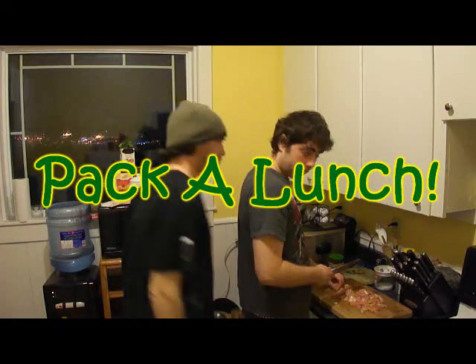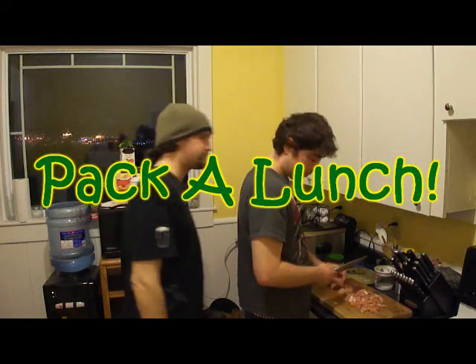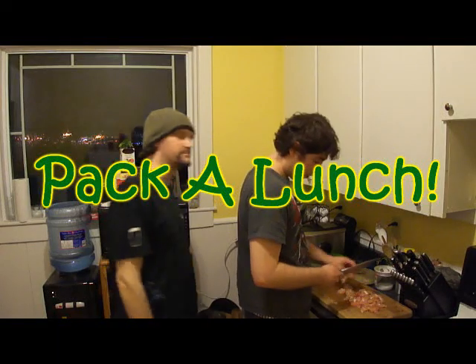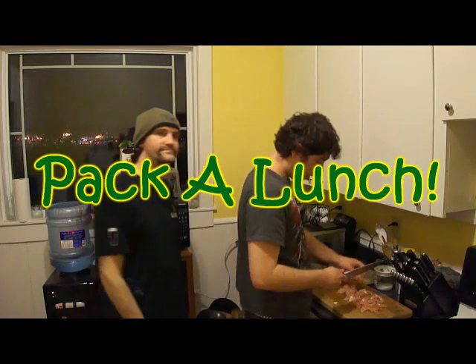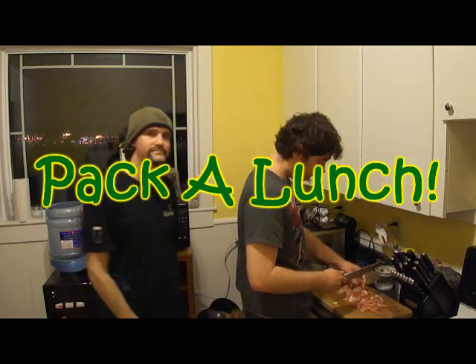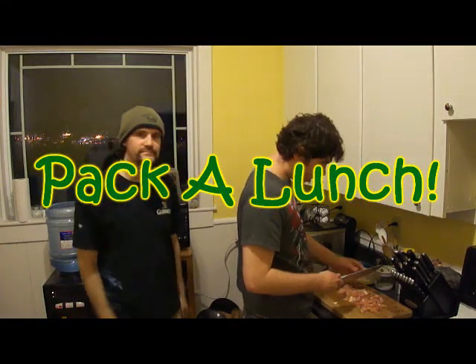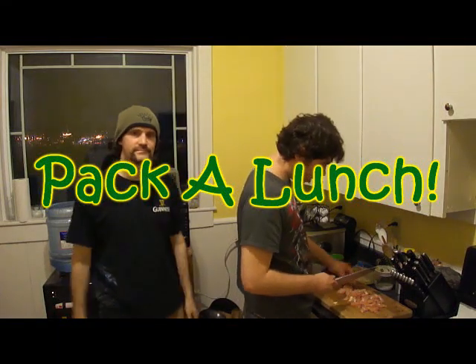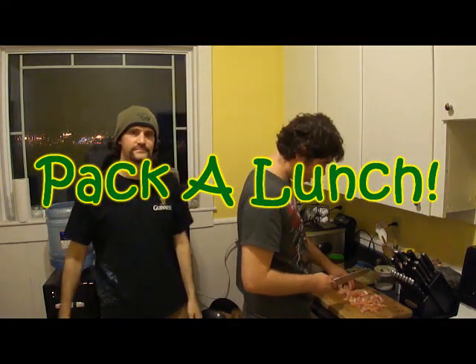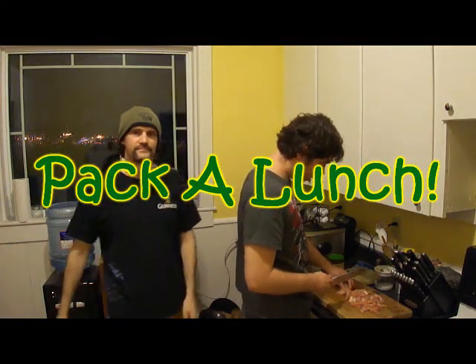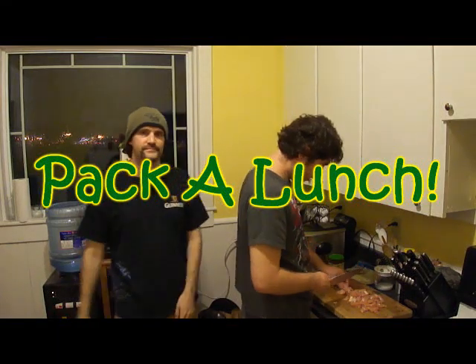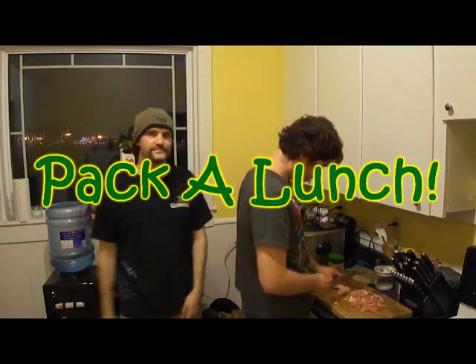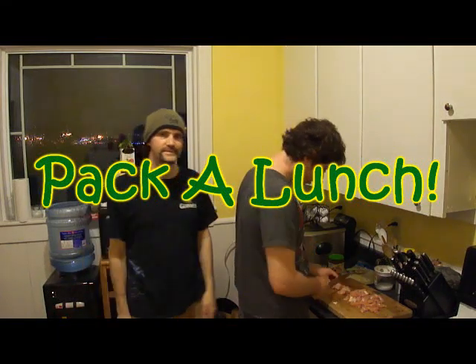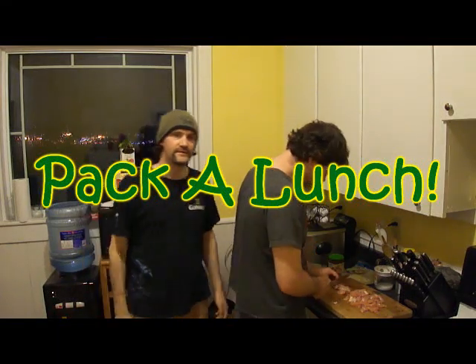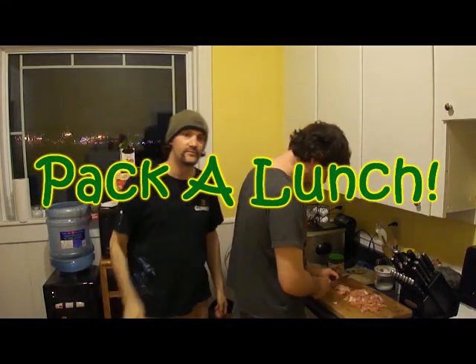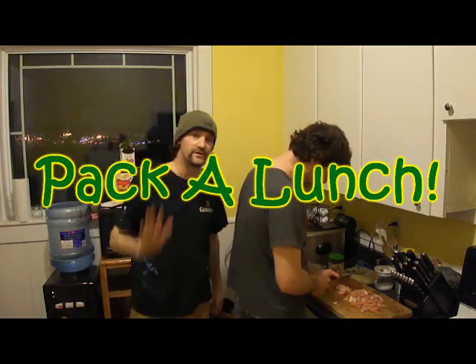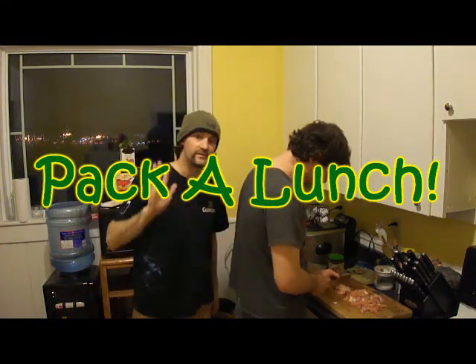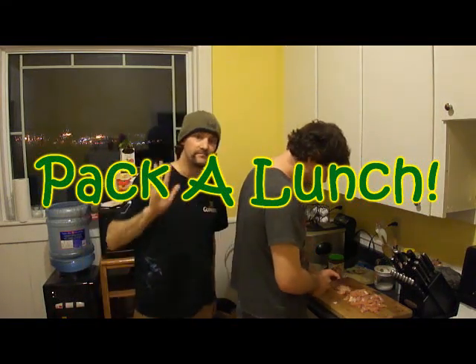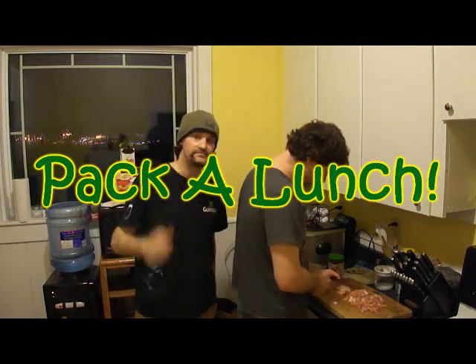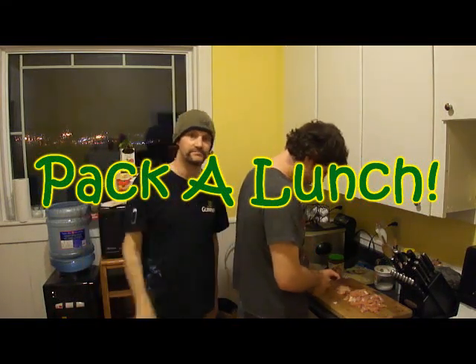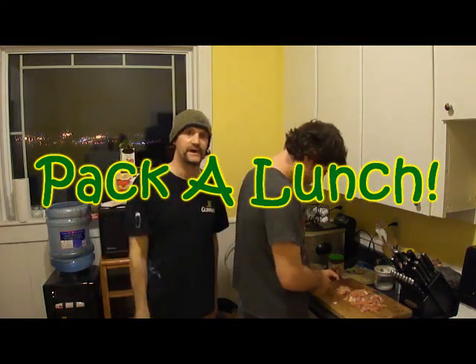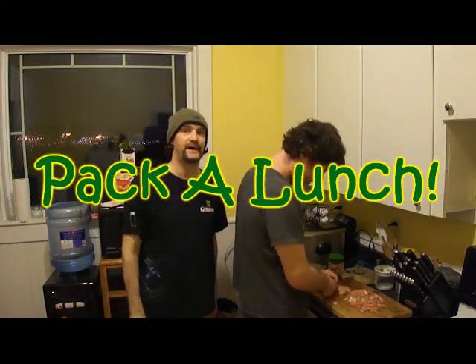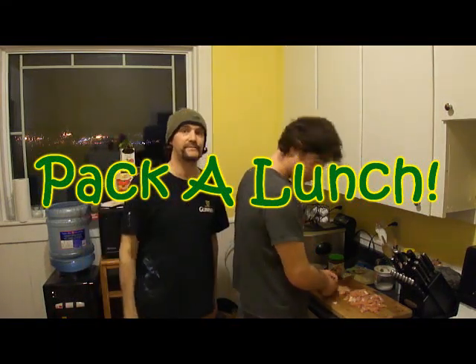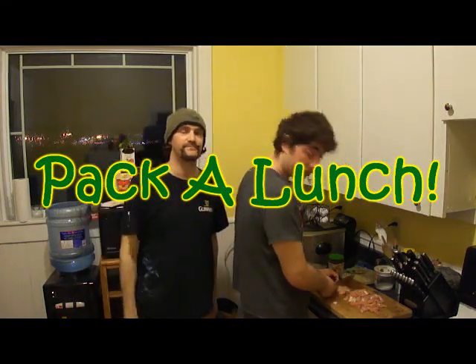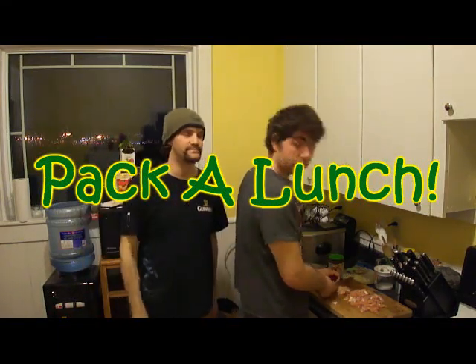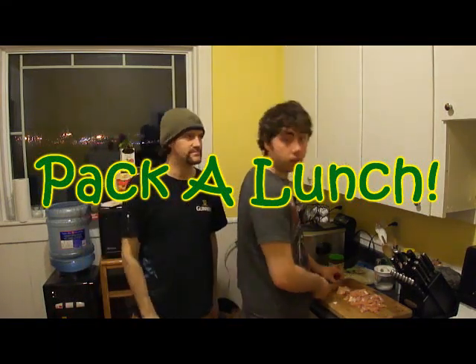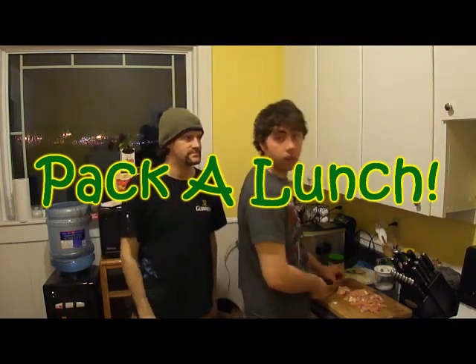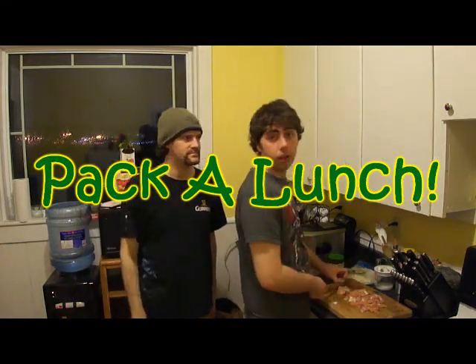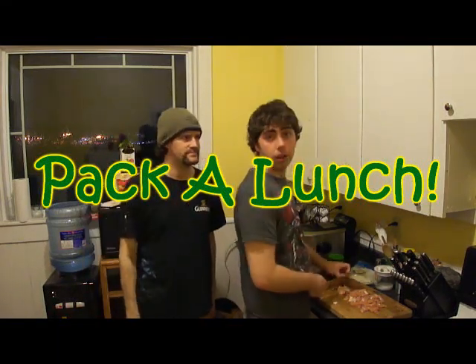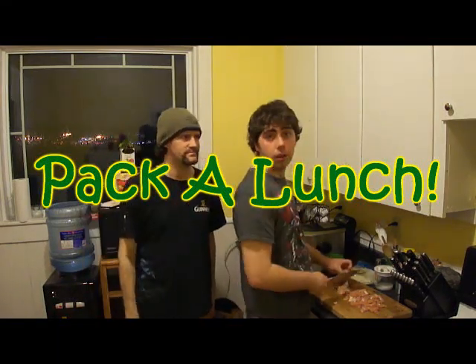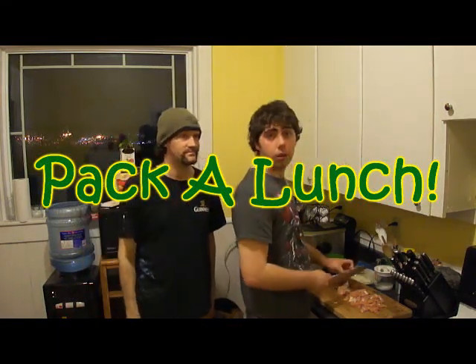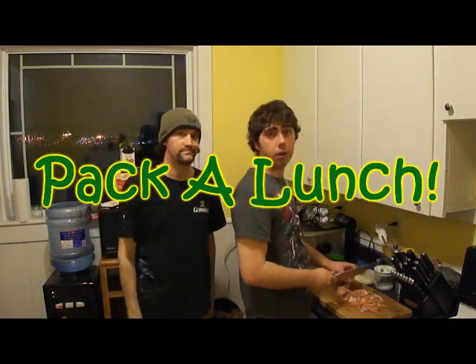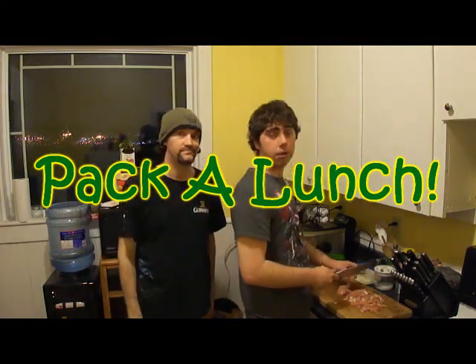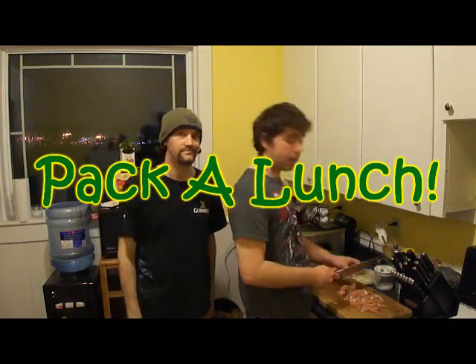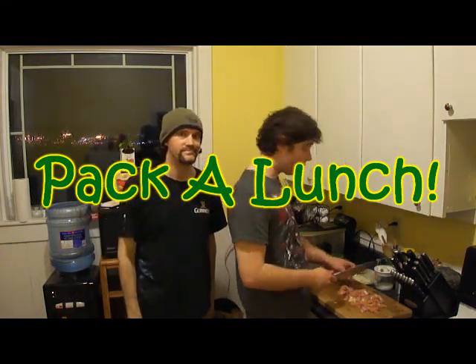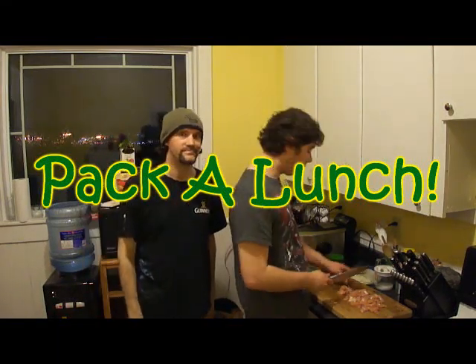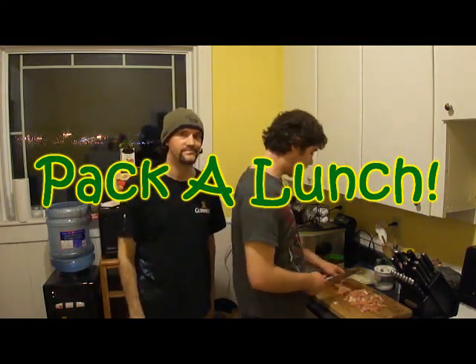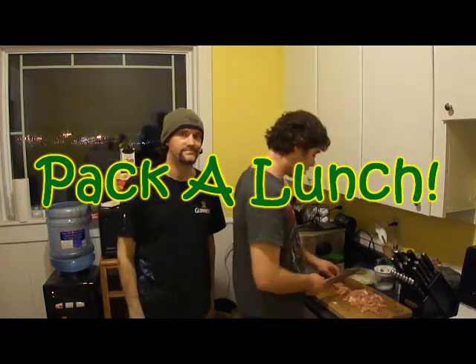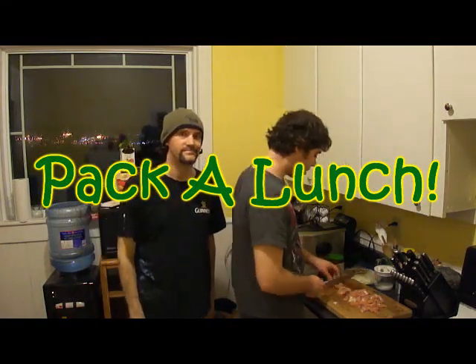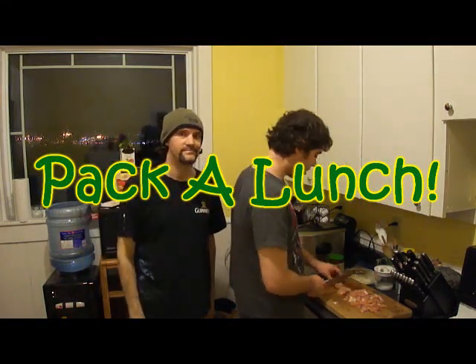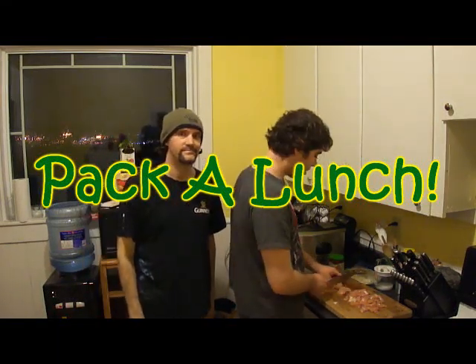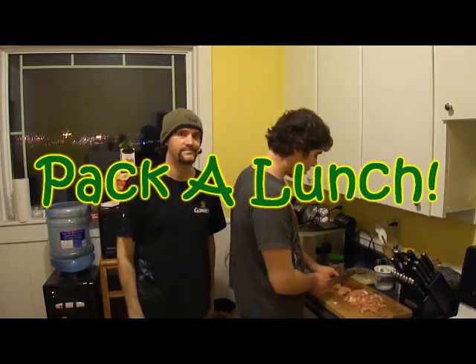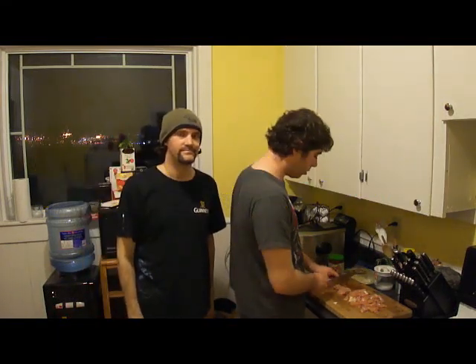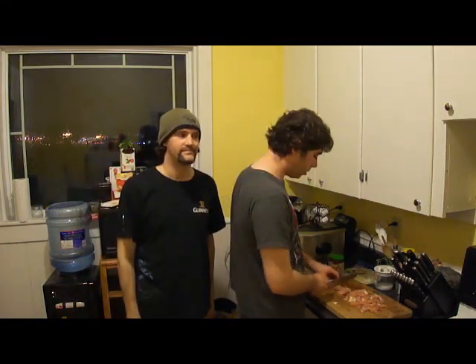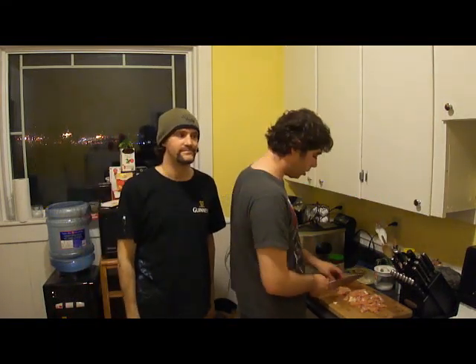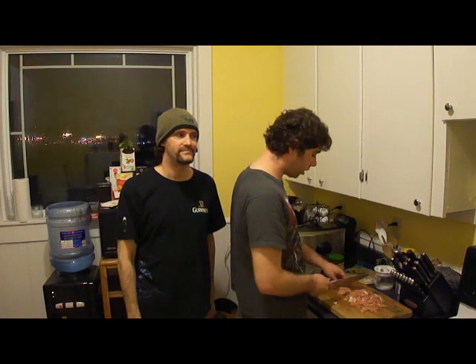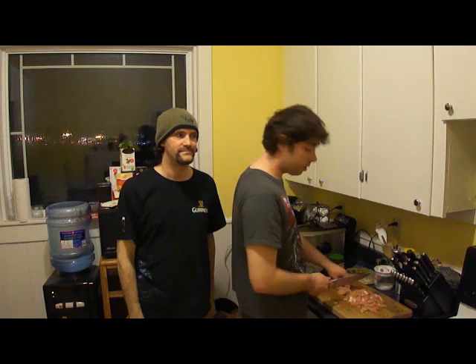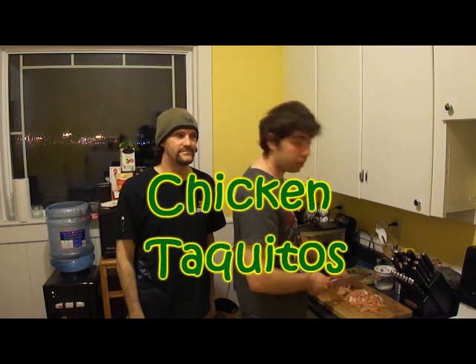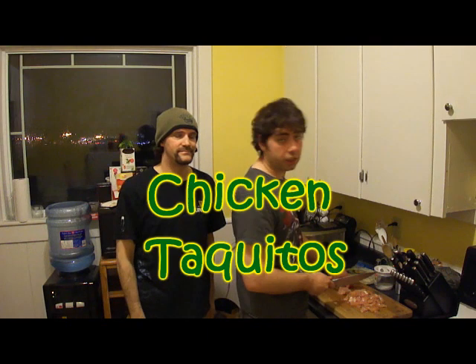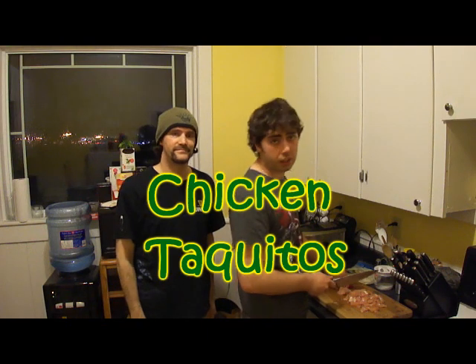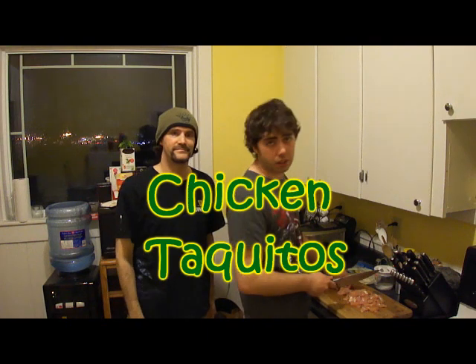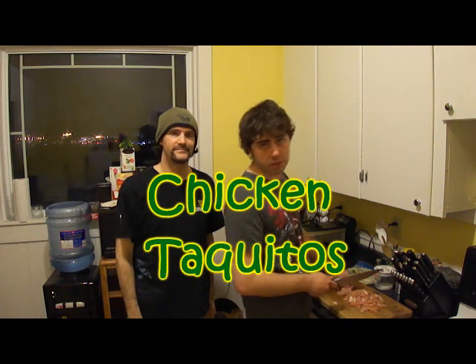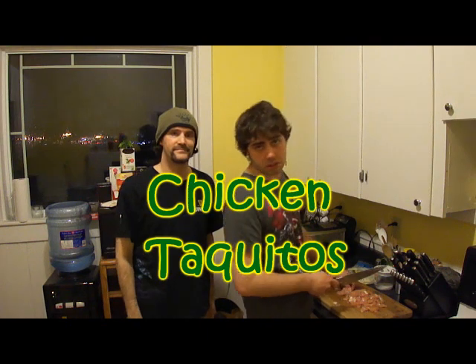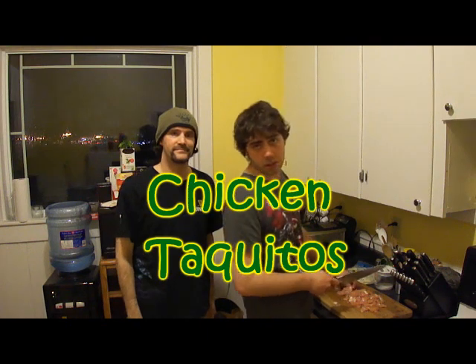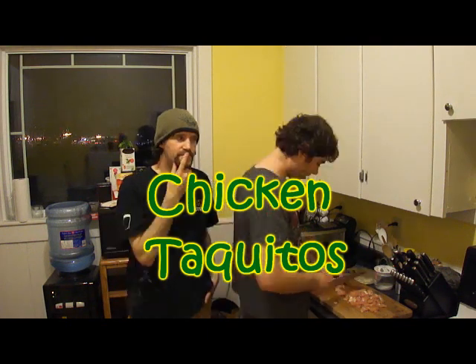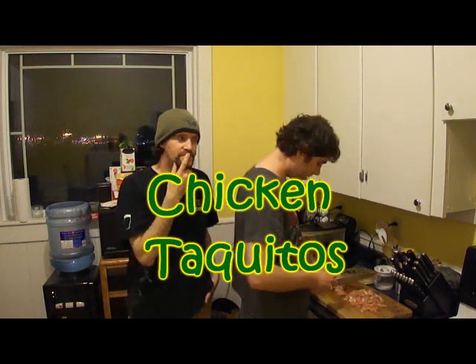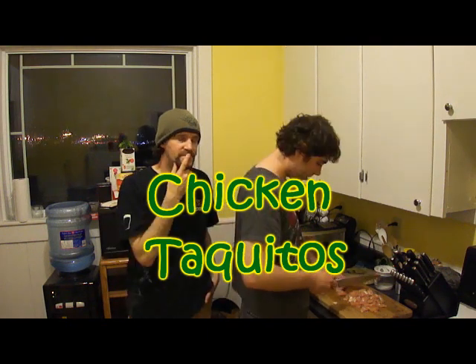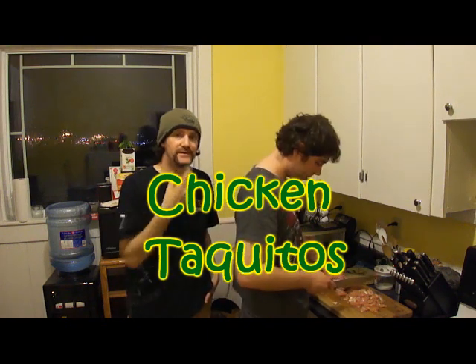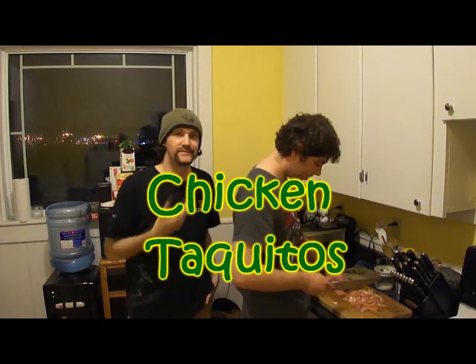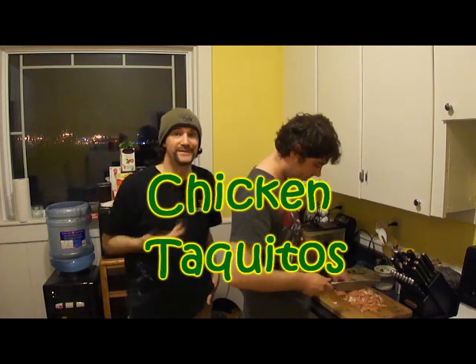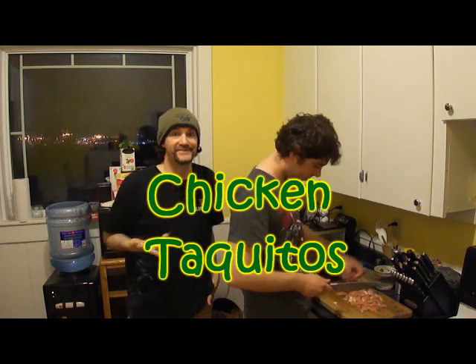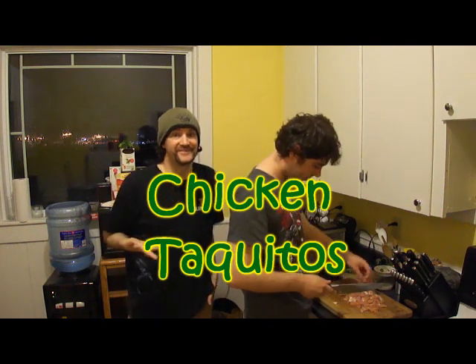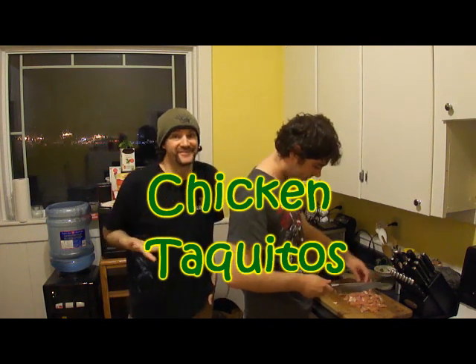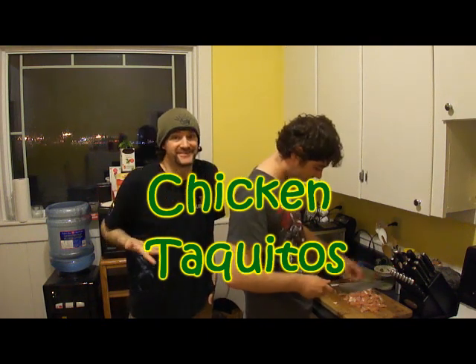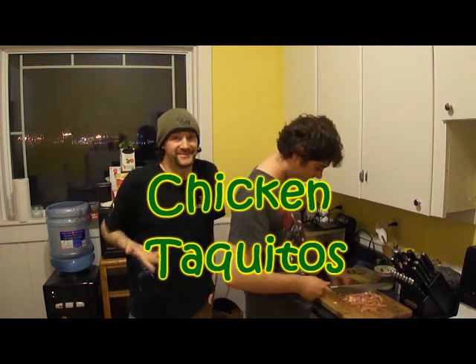Hey gang. Welcome back to lunch. Today we're doing chicken taquitos — it means delicious.